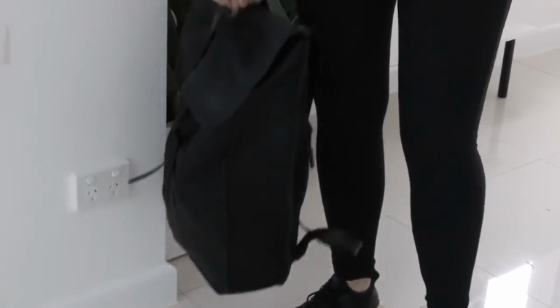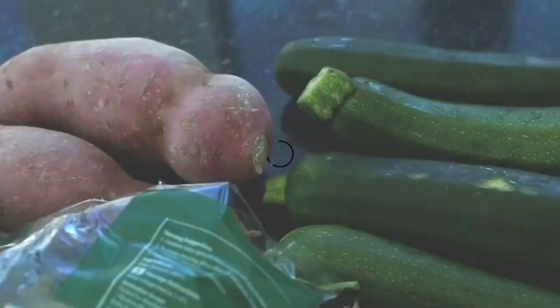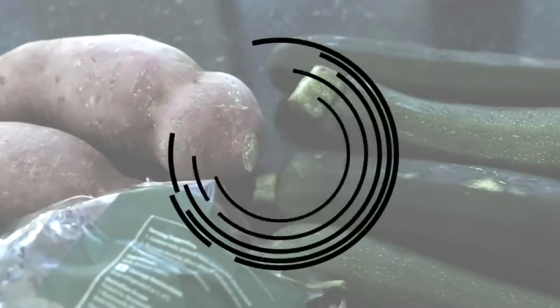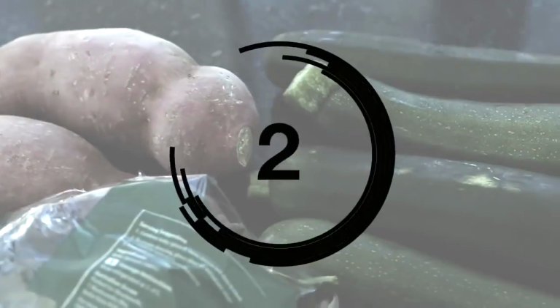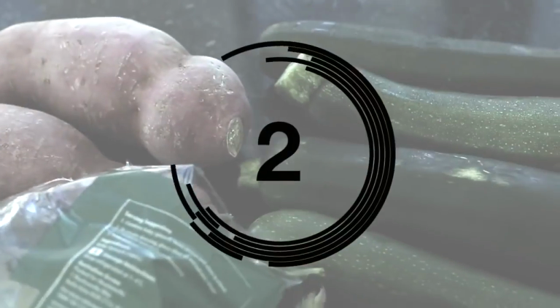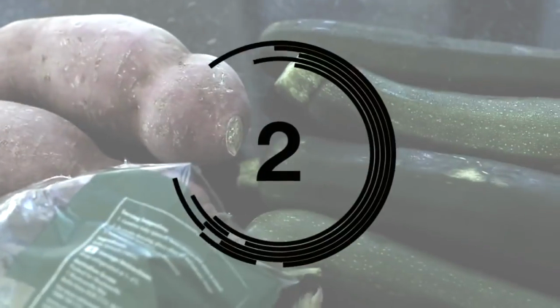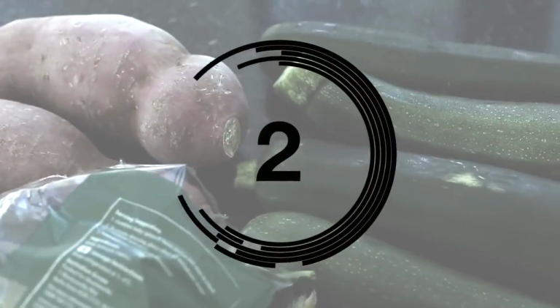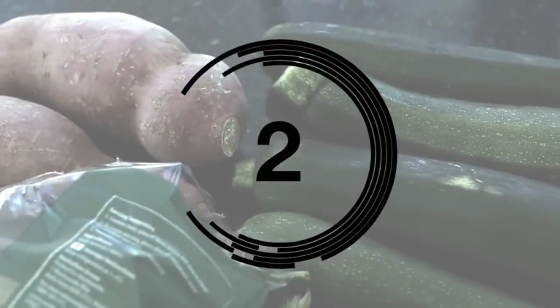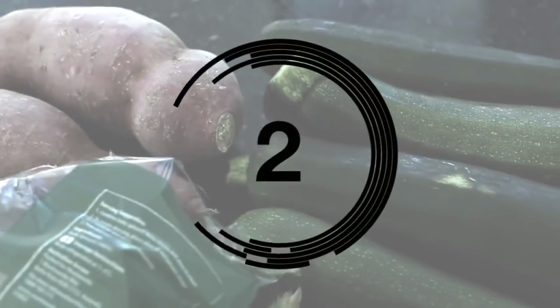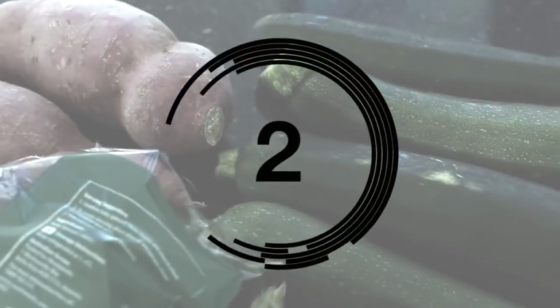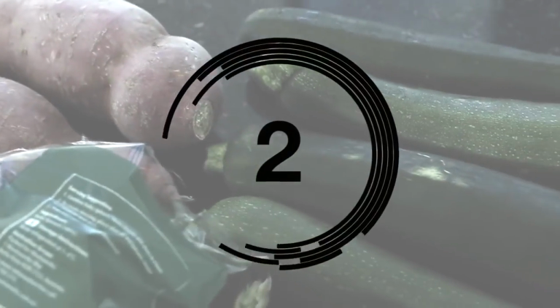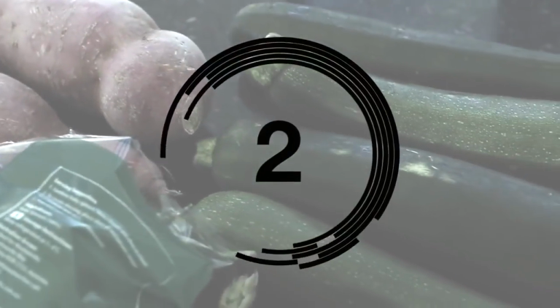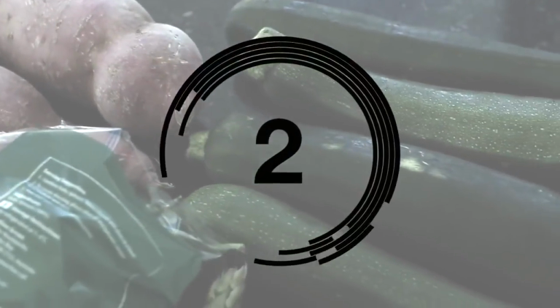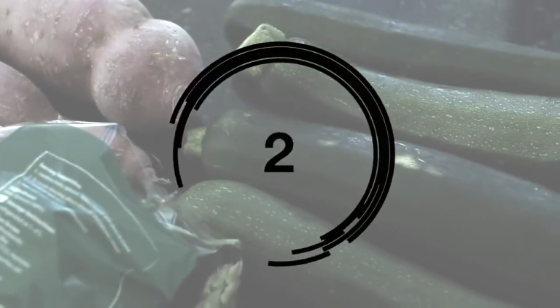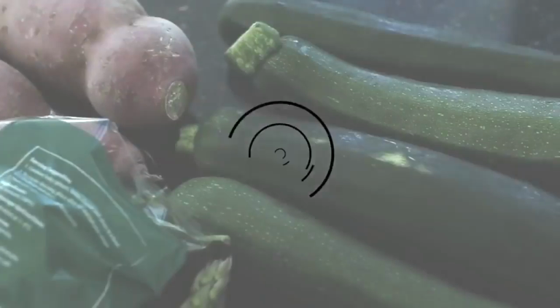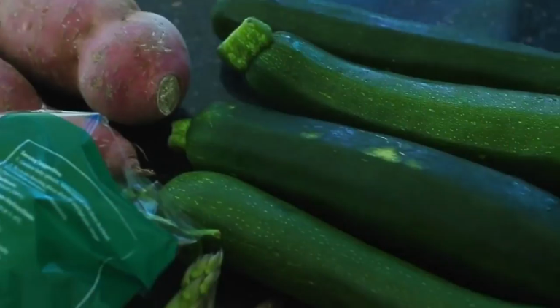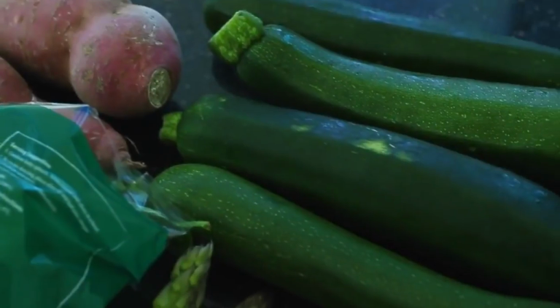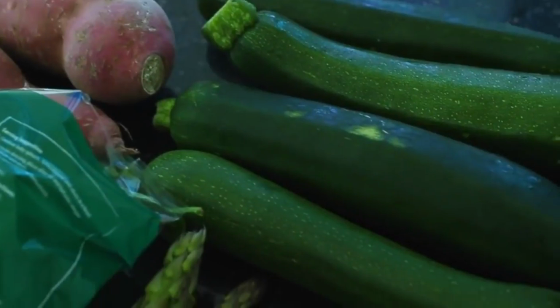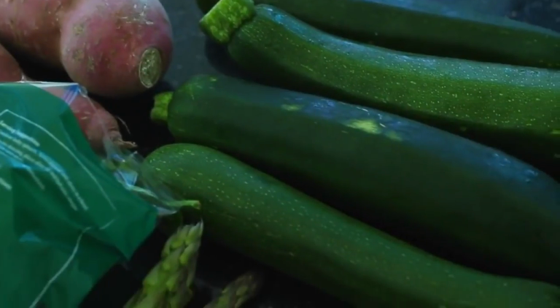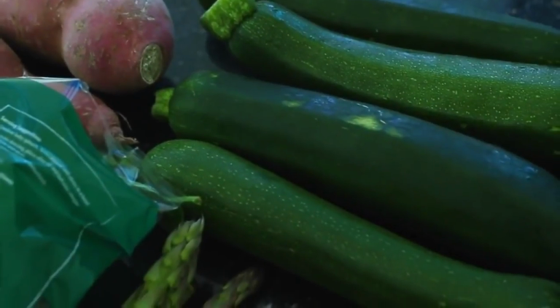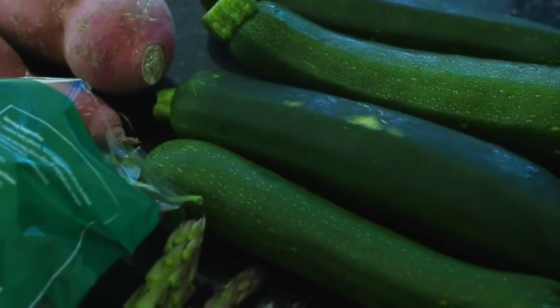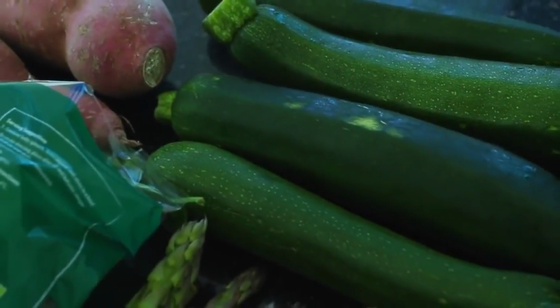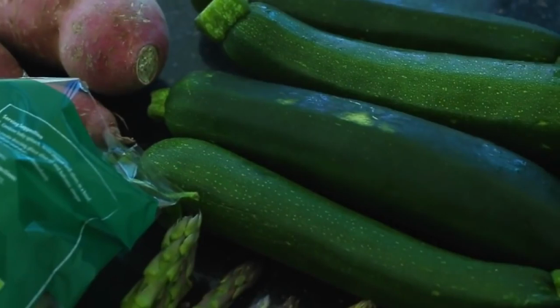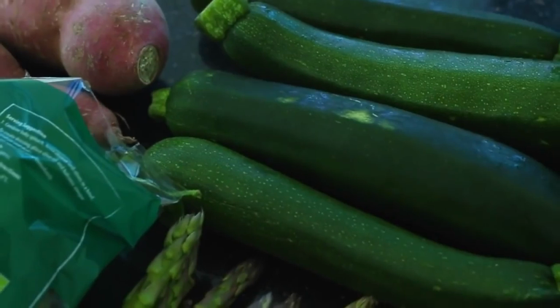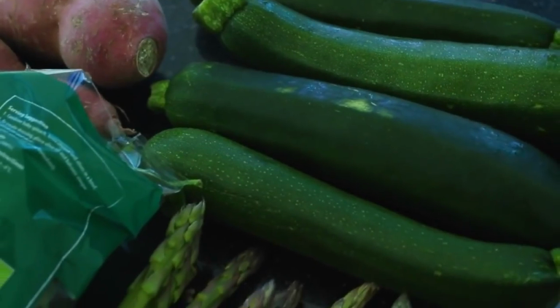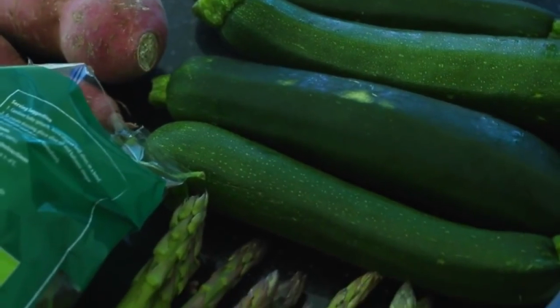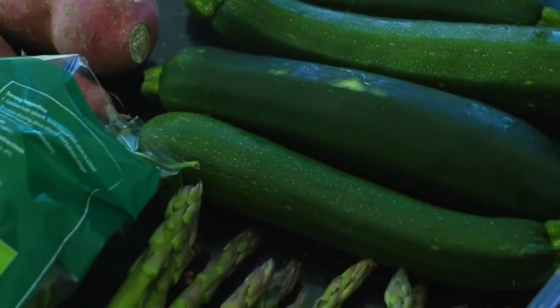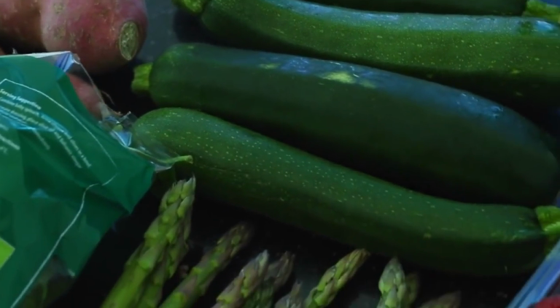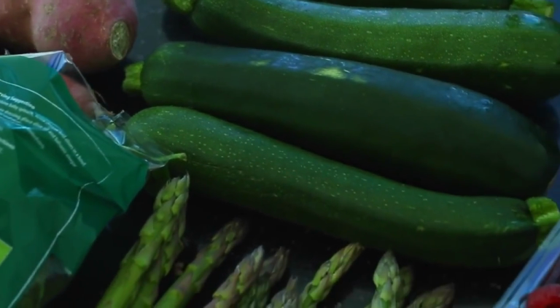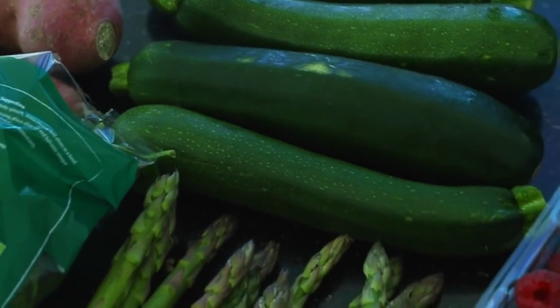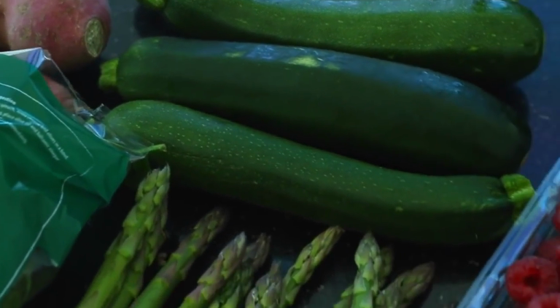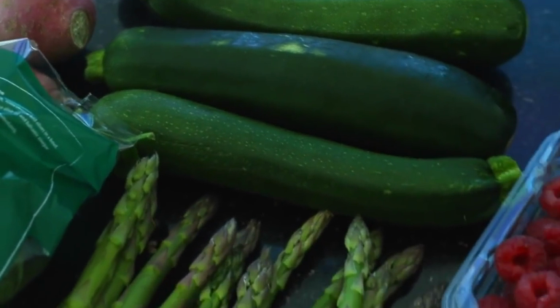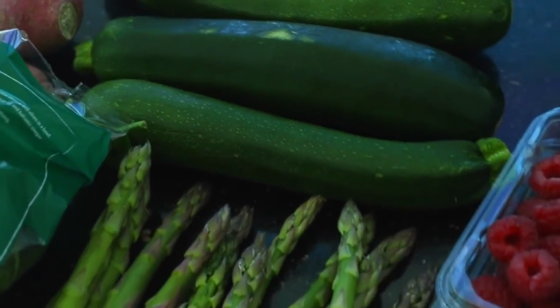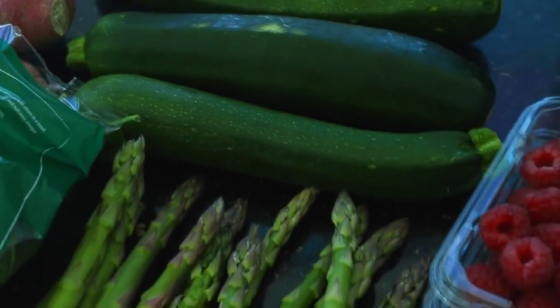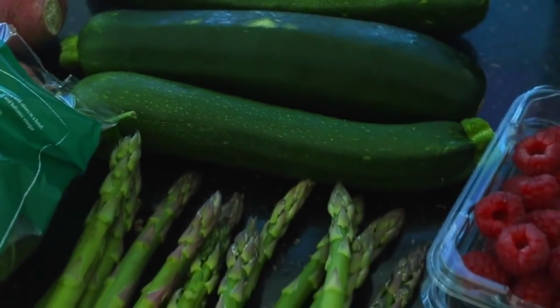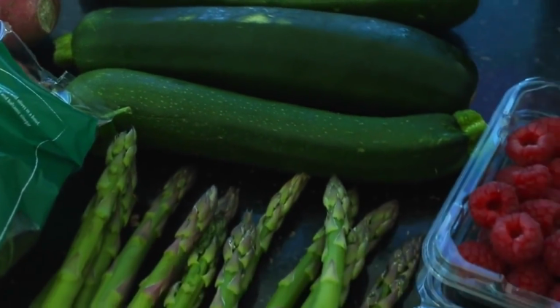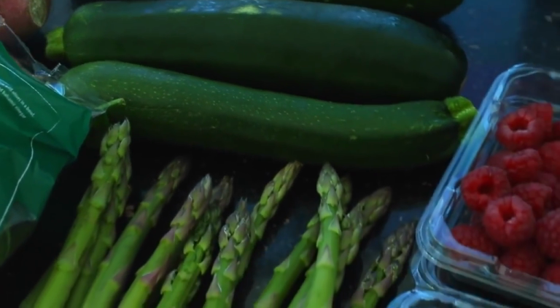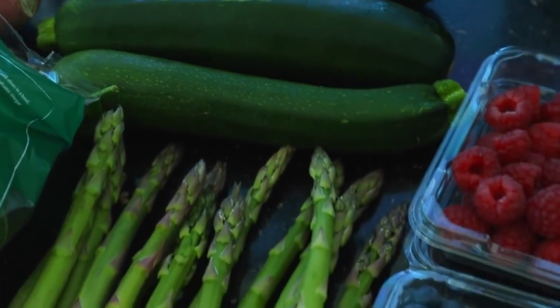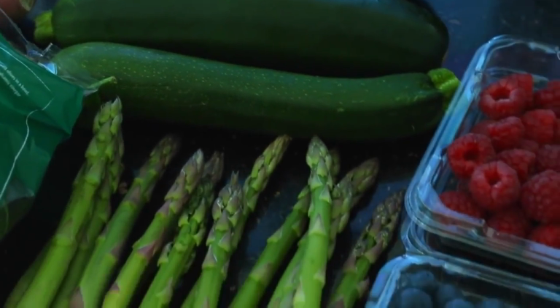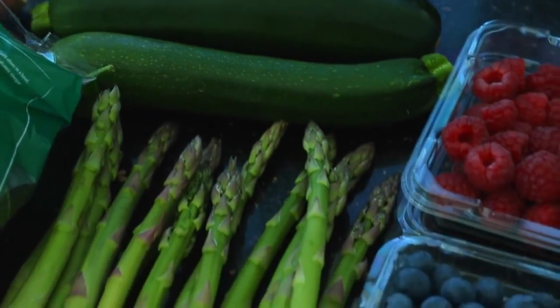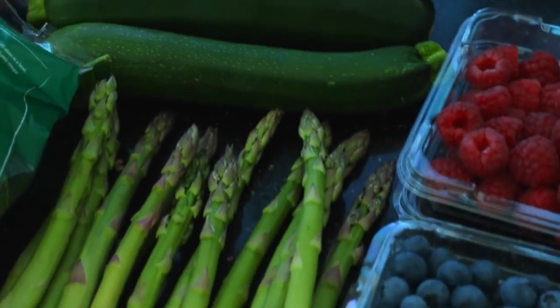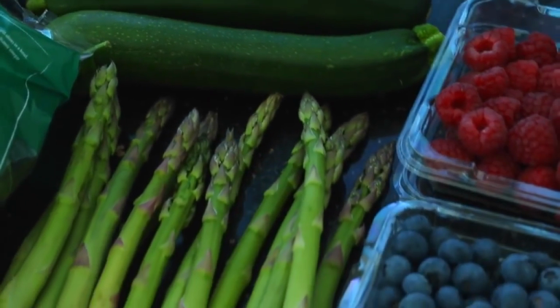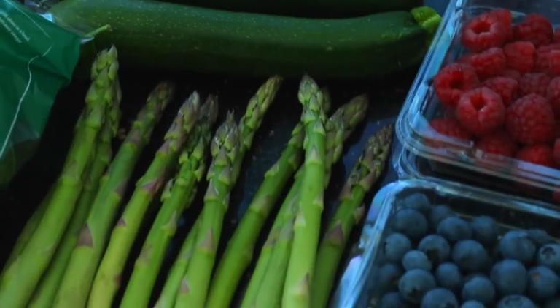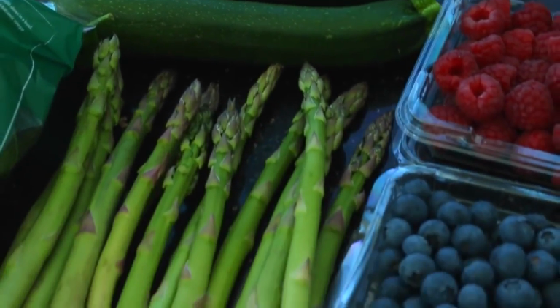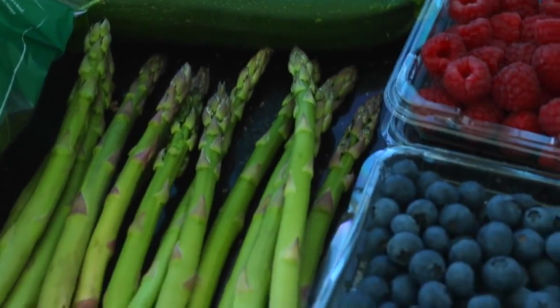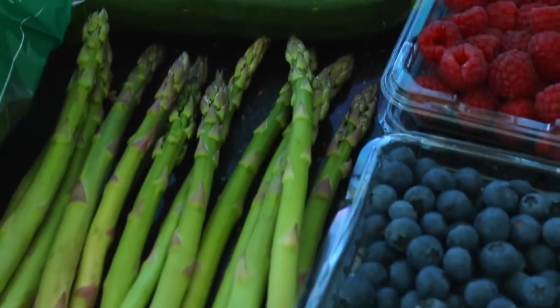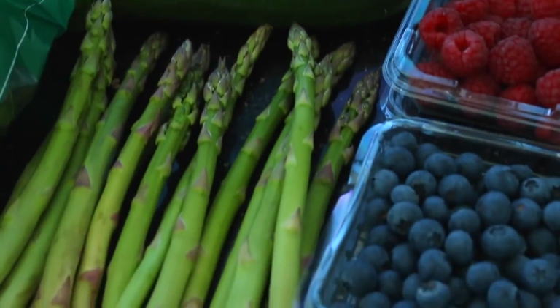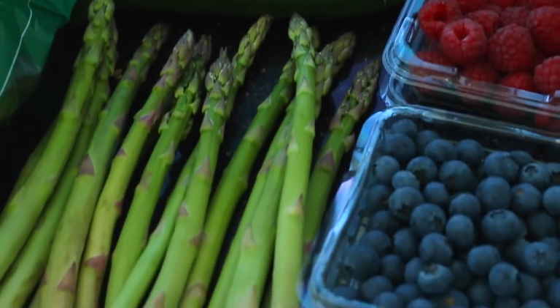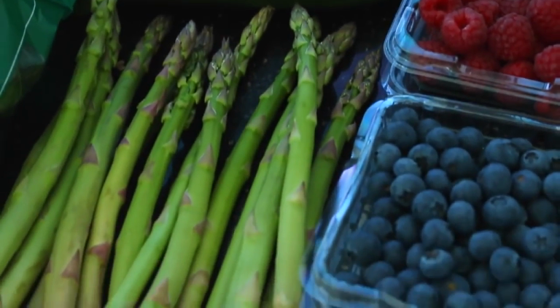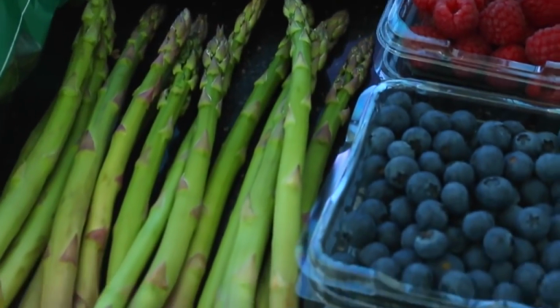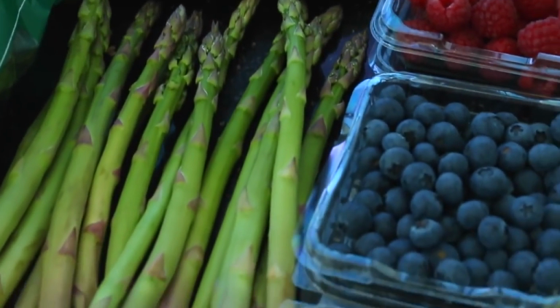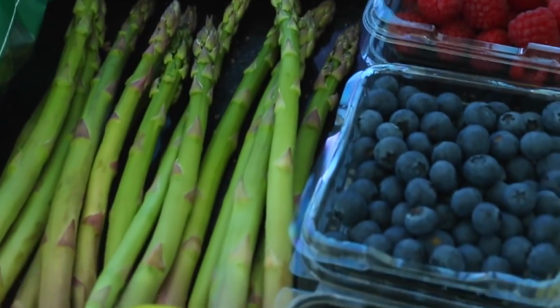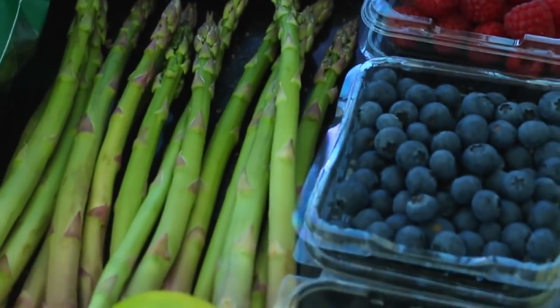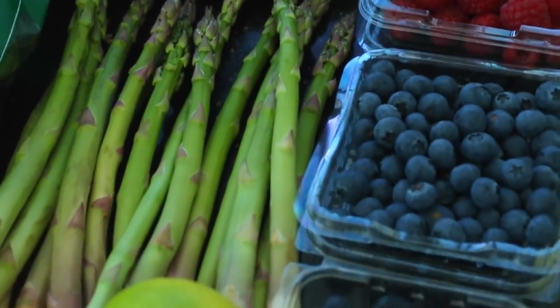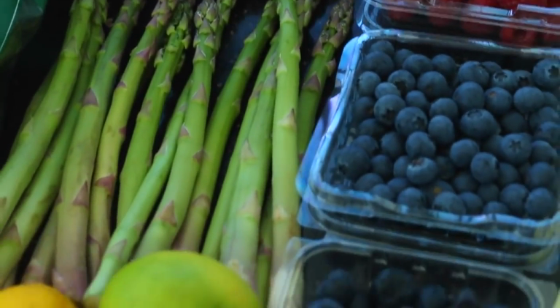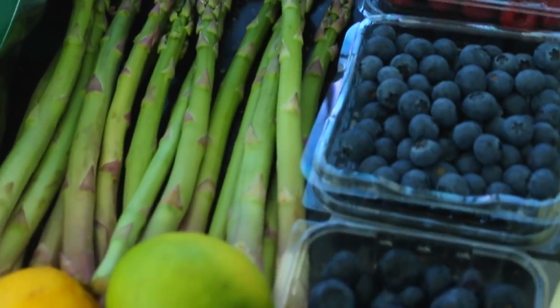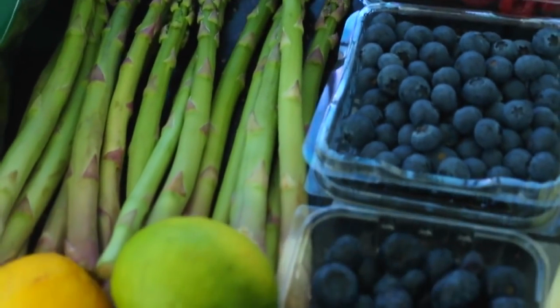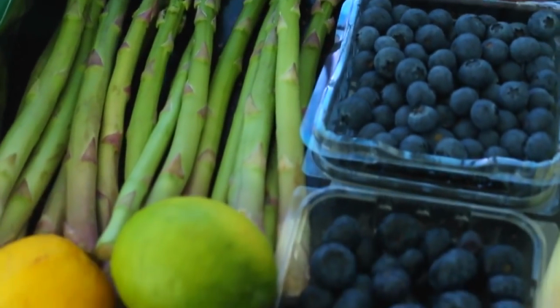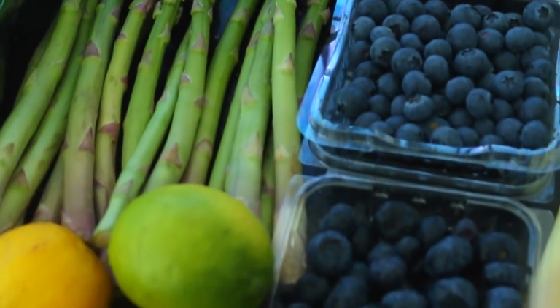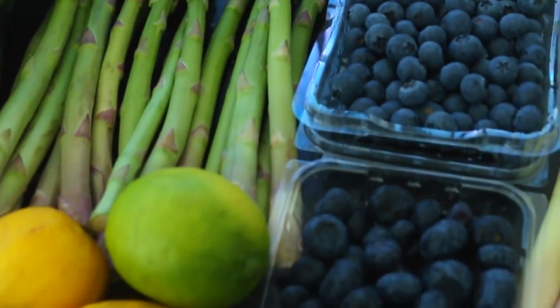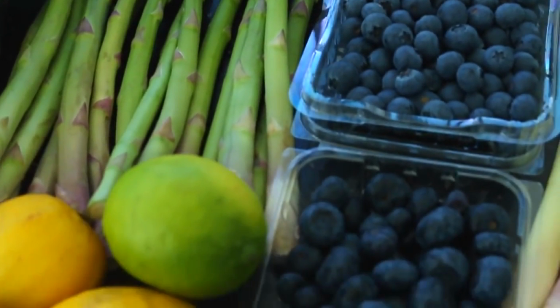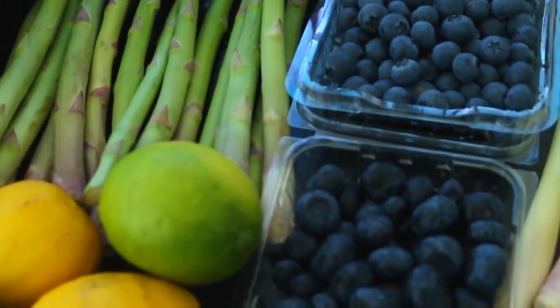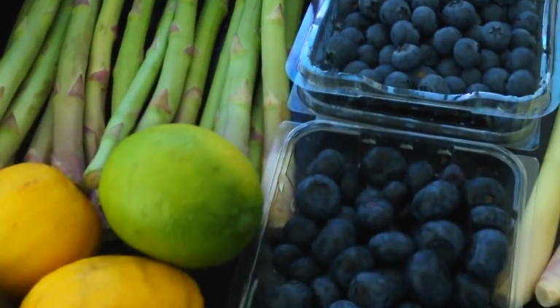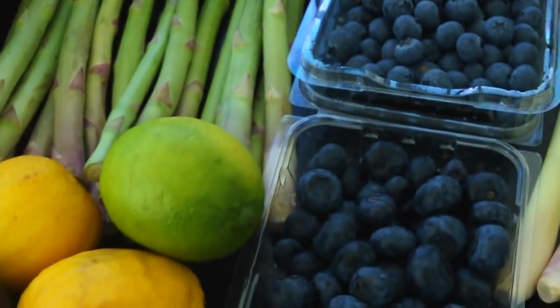To help reduce bloating, try to stick to the least processed foods you can get — so a lot of fresh fruit, fresh vegetables, legumes, and nuts.